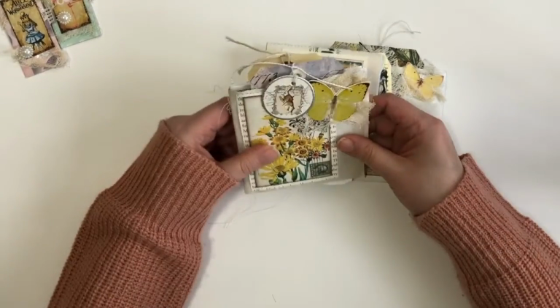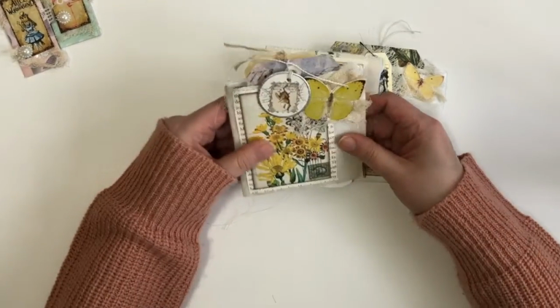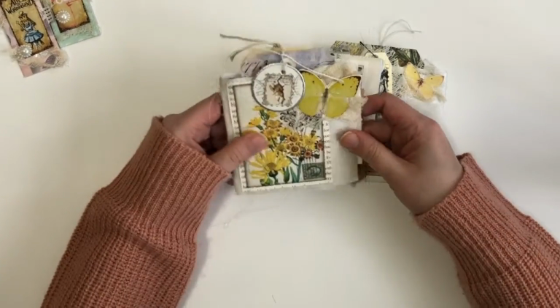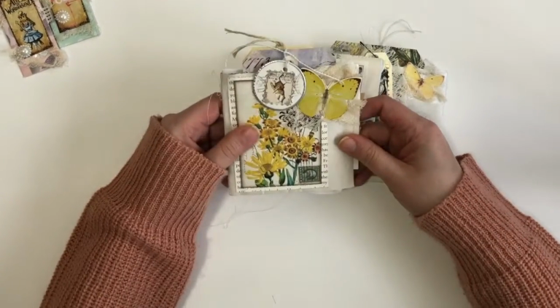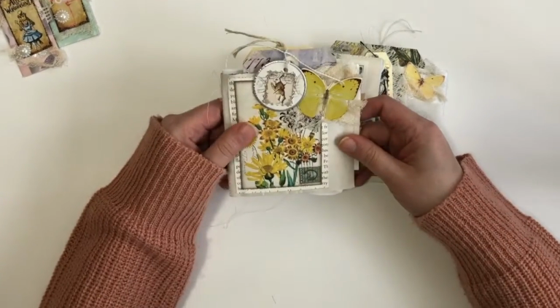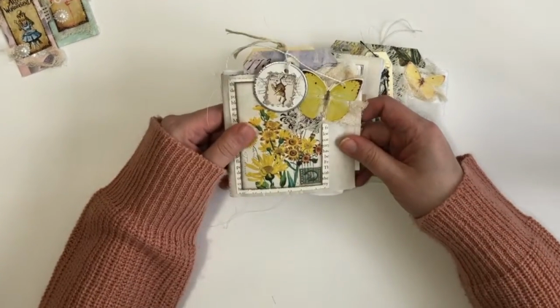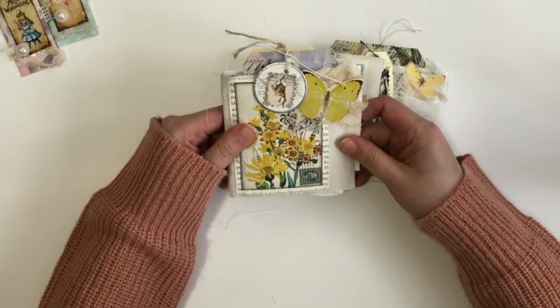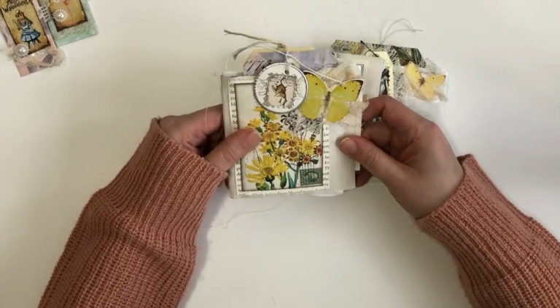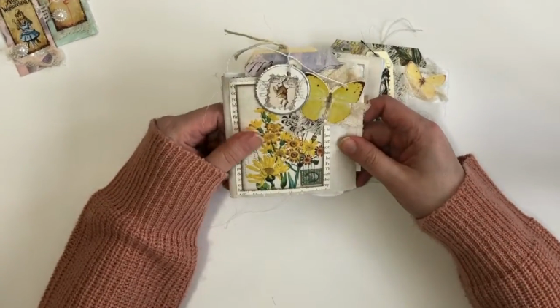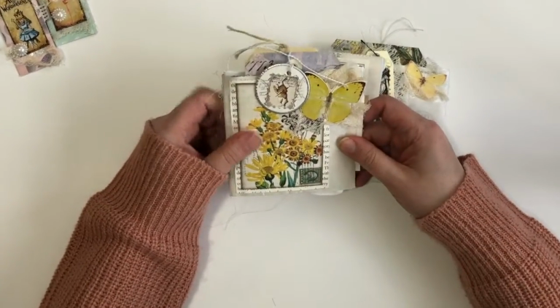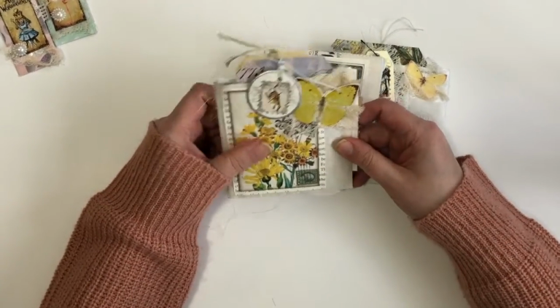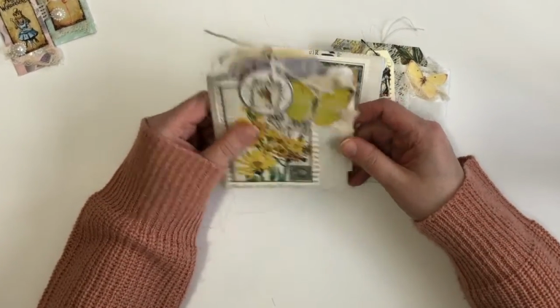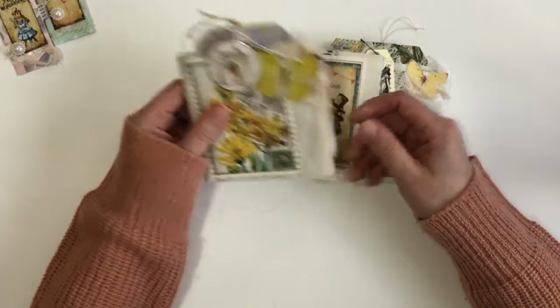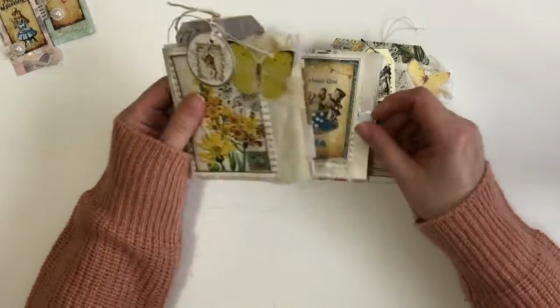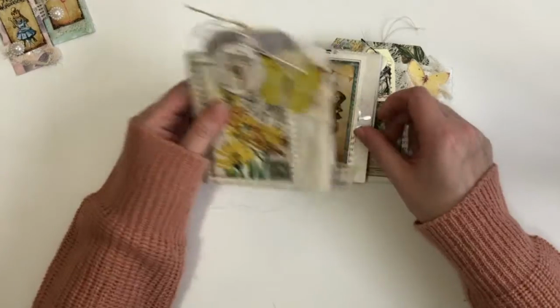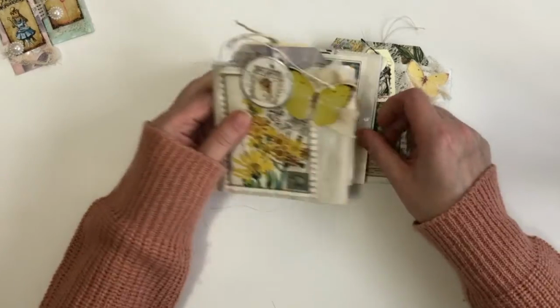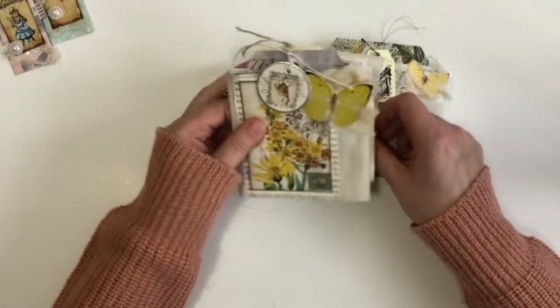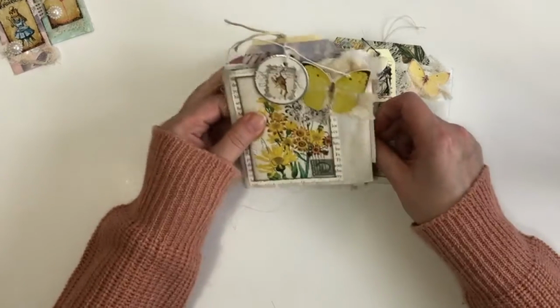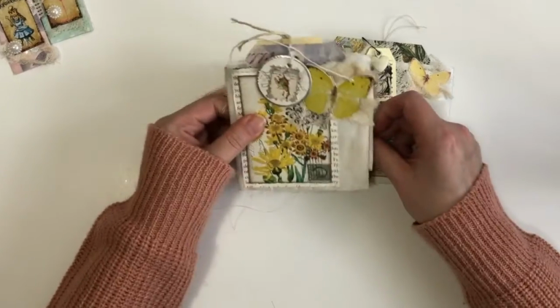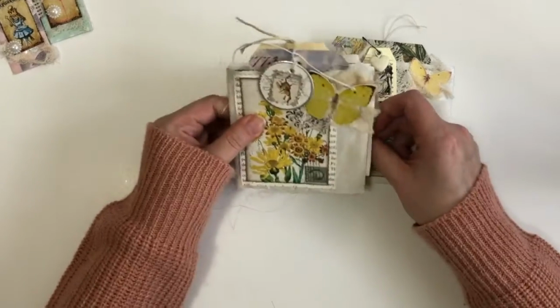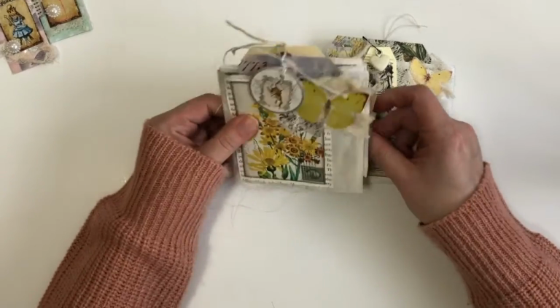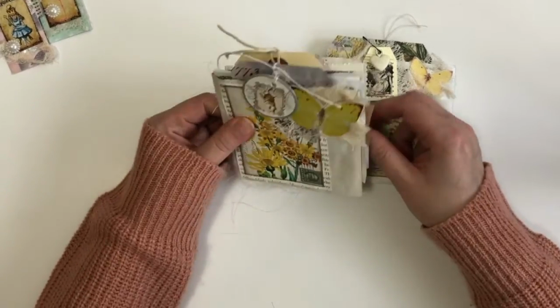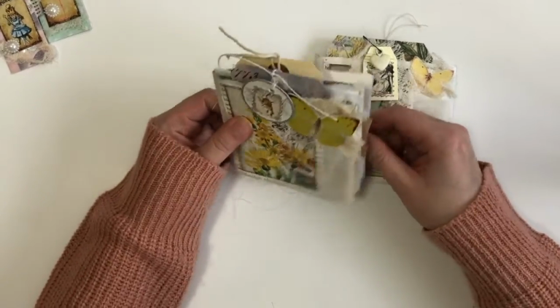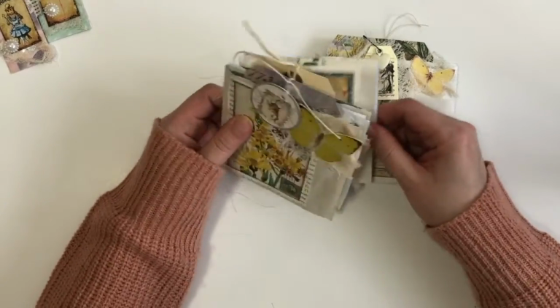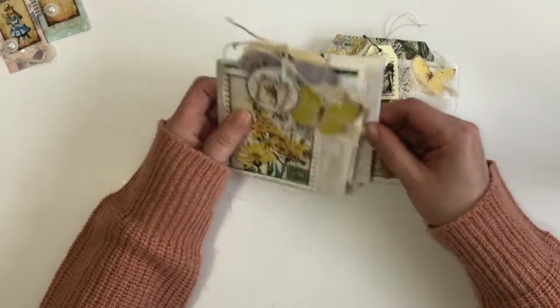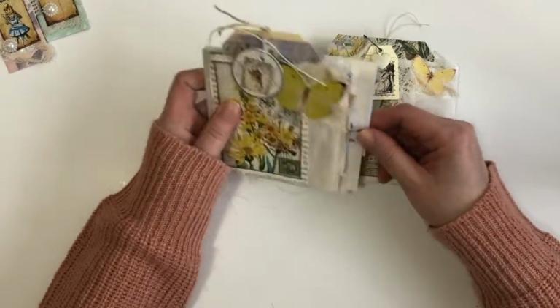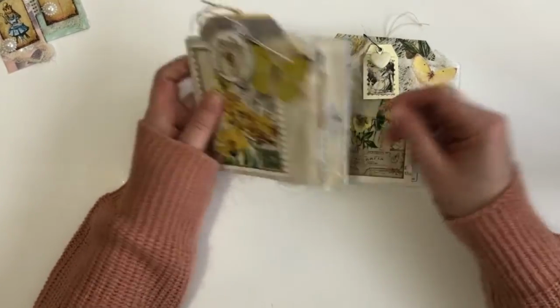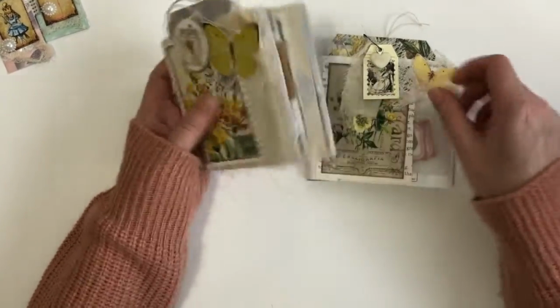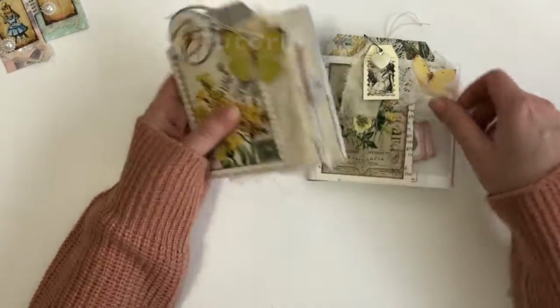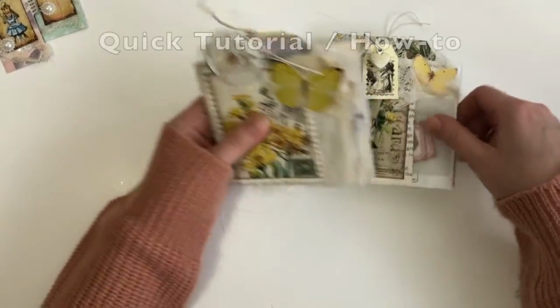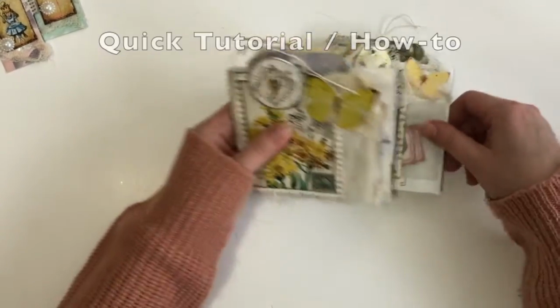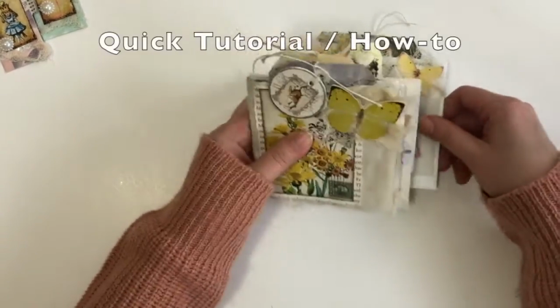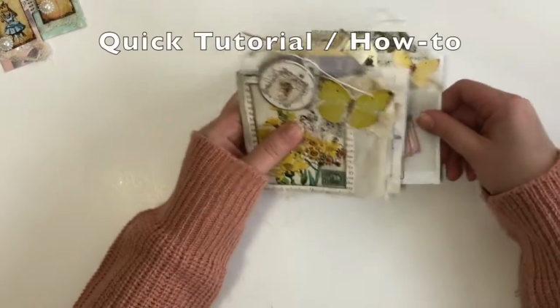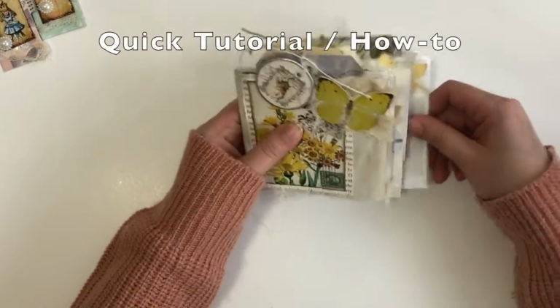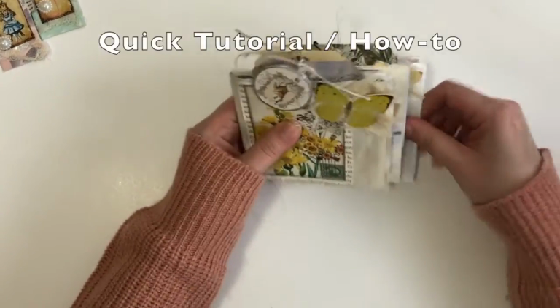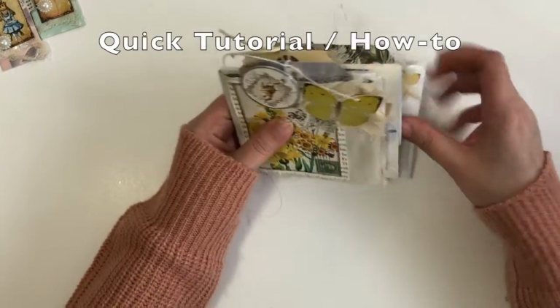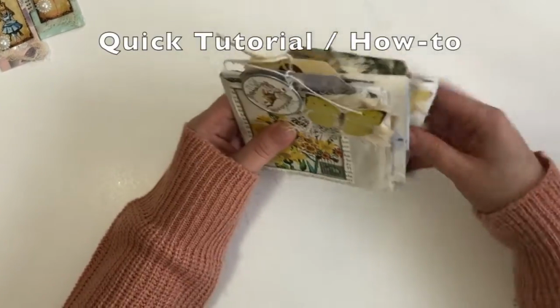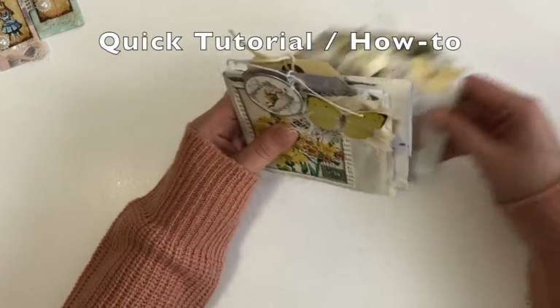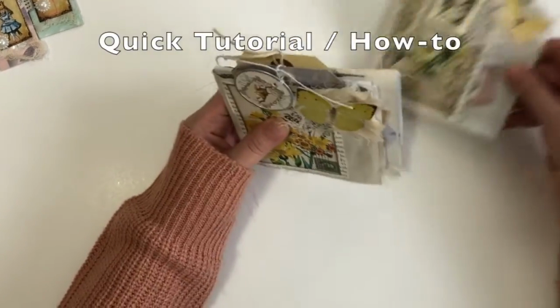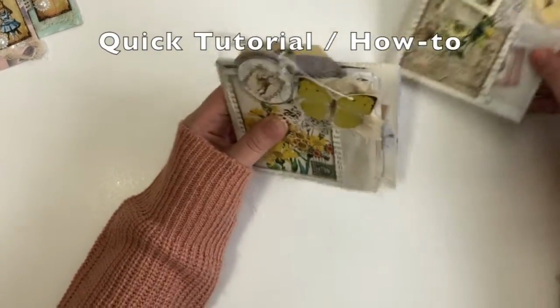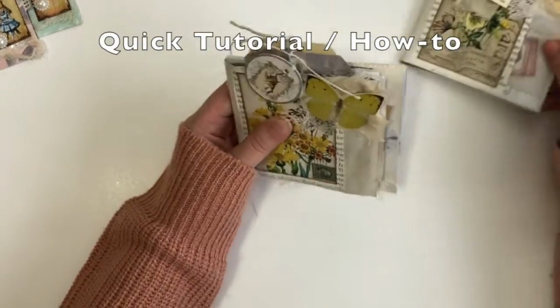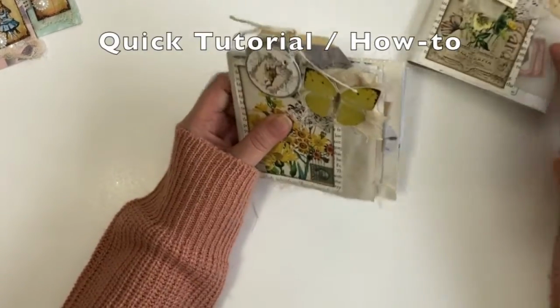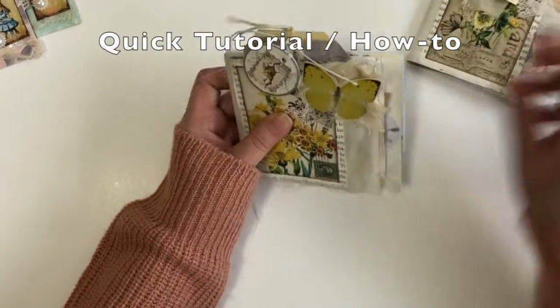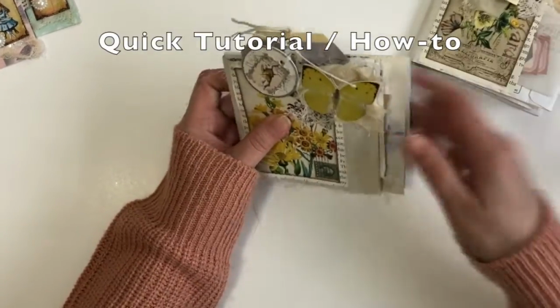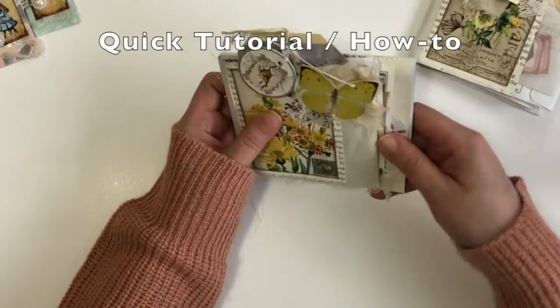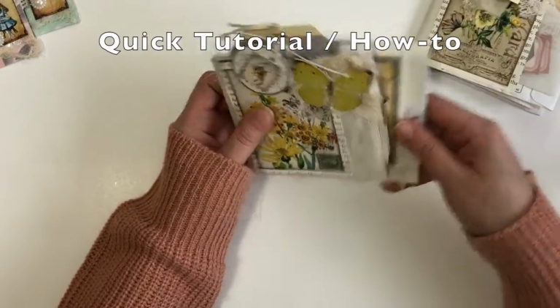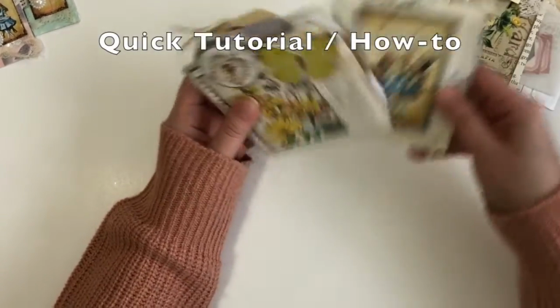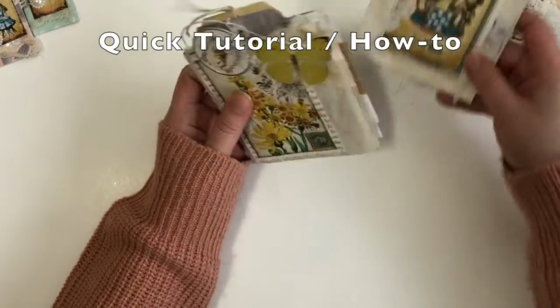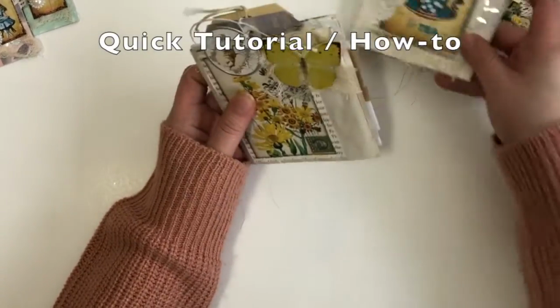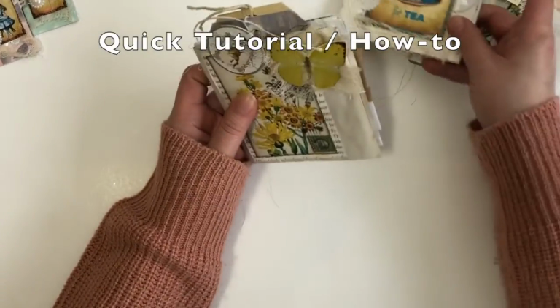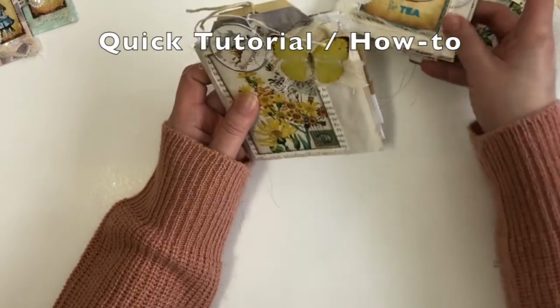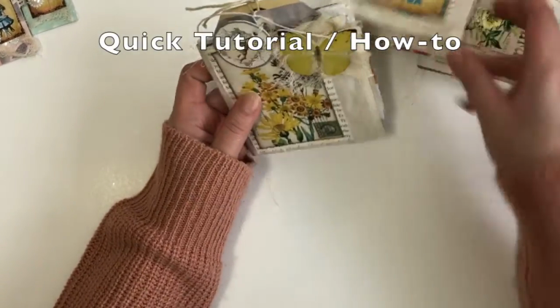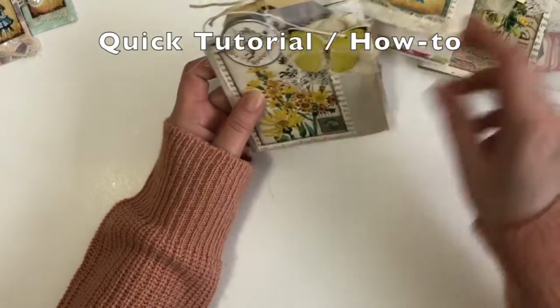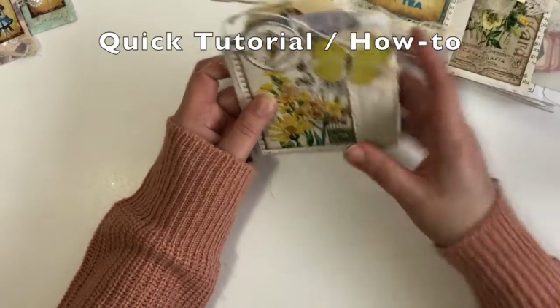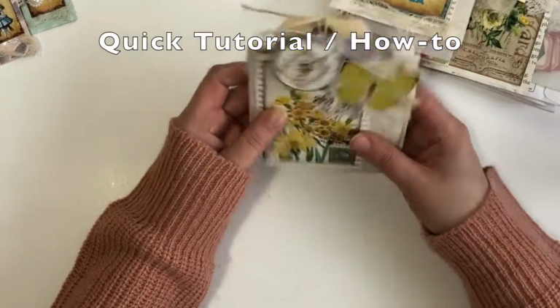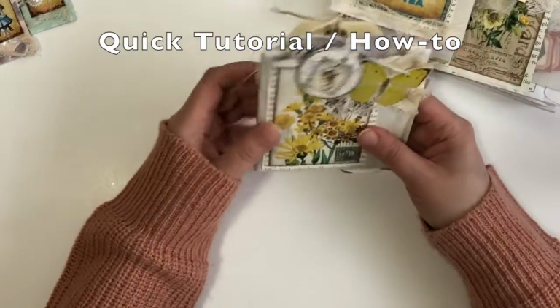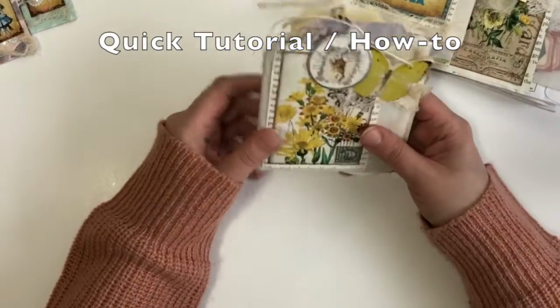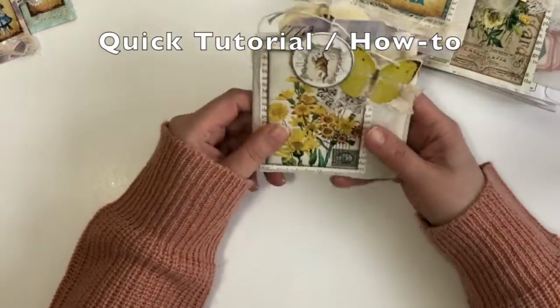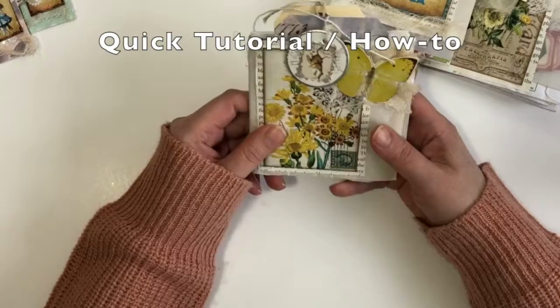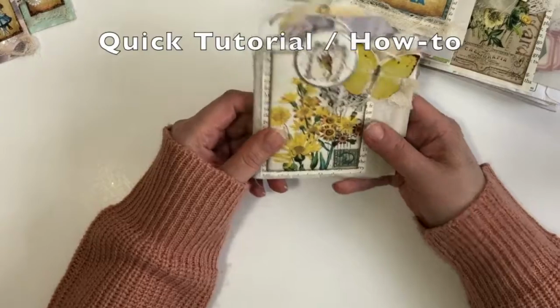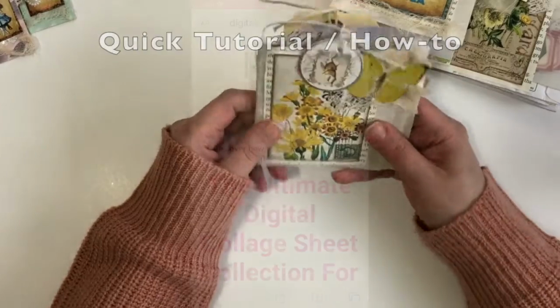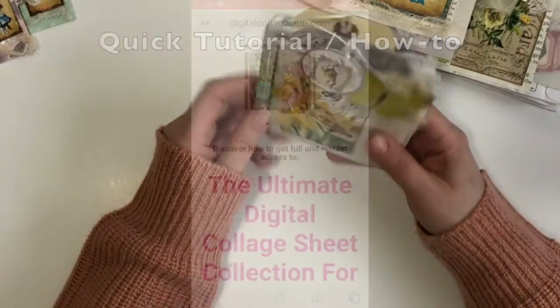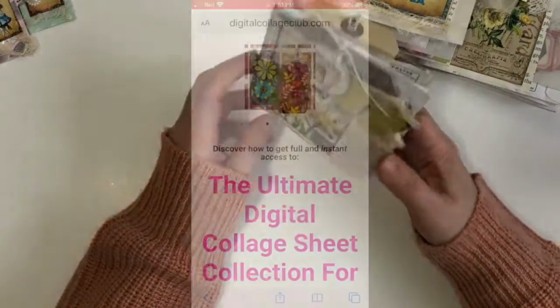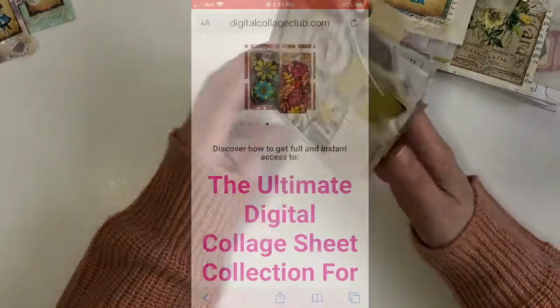At the end of the video I'll be showing you how to put one together just in case you're interested. They're super easy and super fun to make.